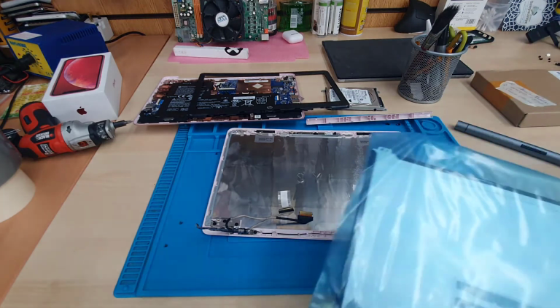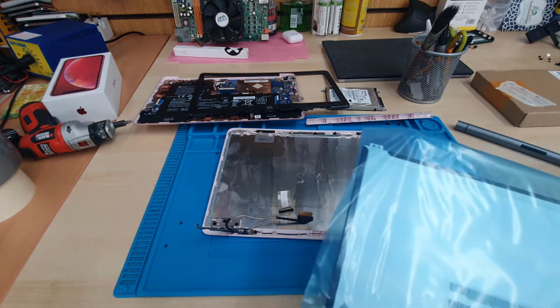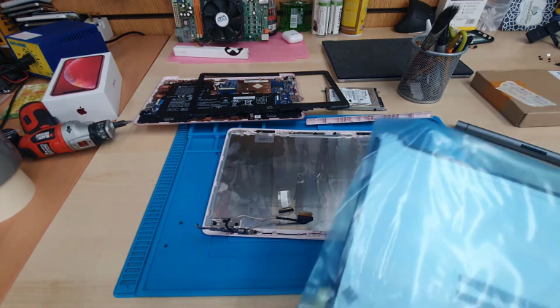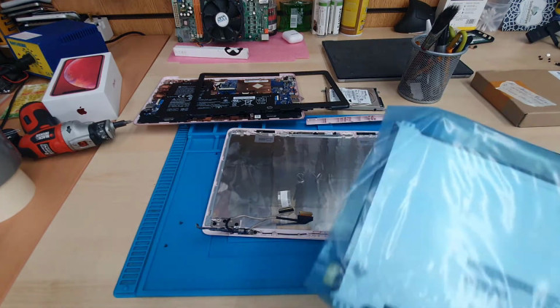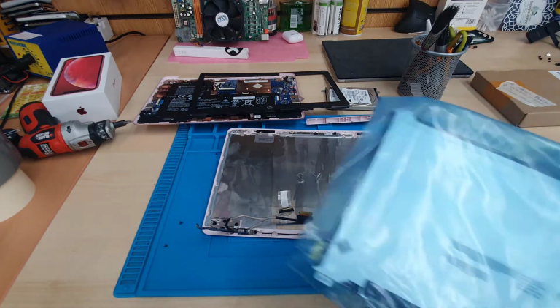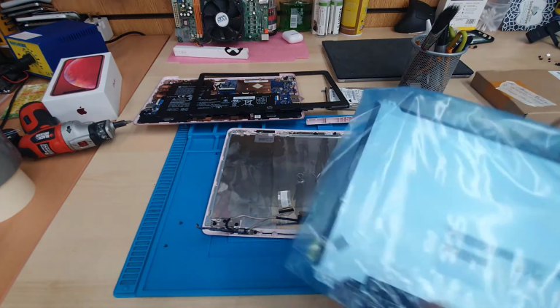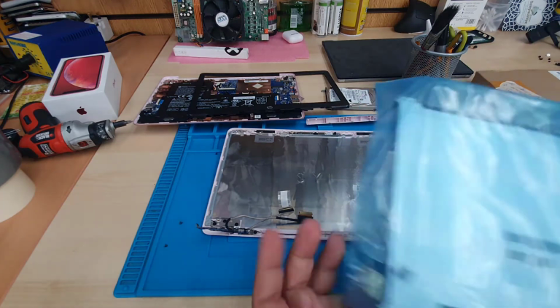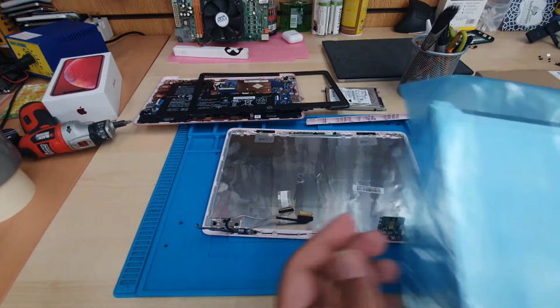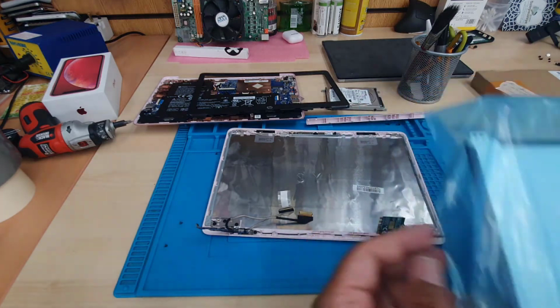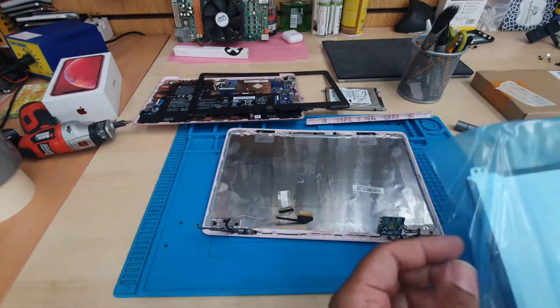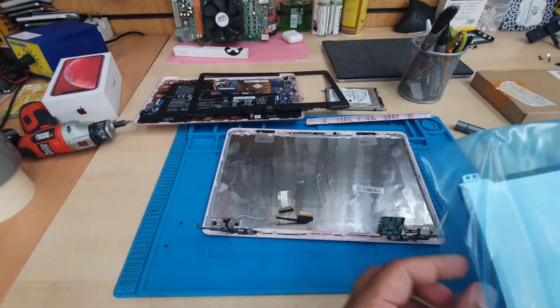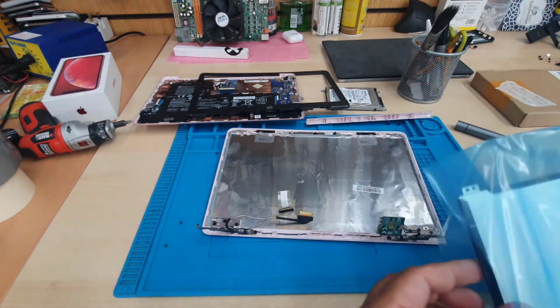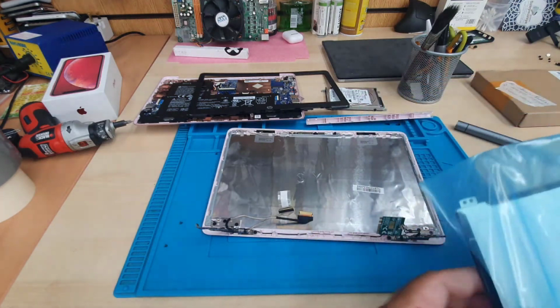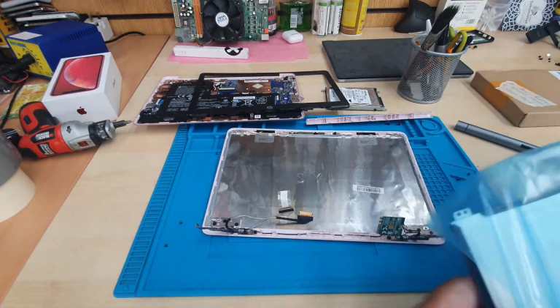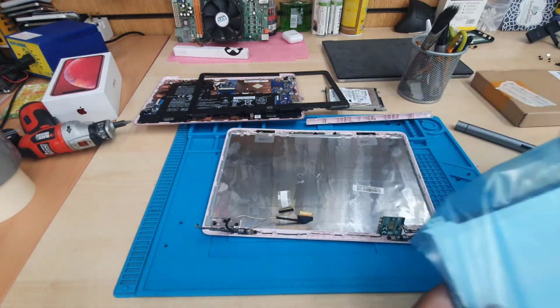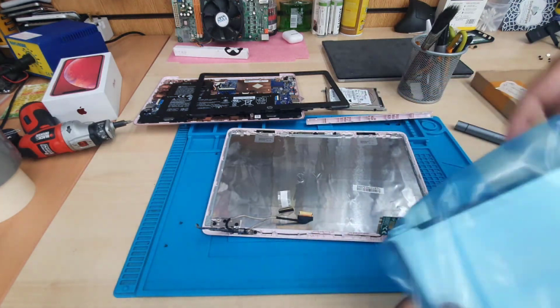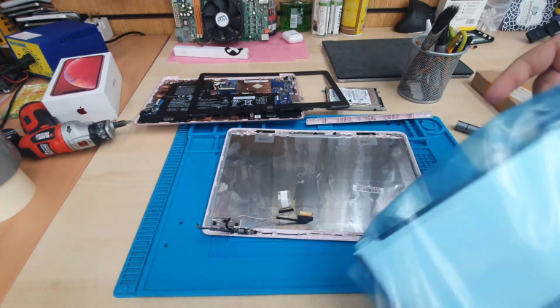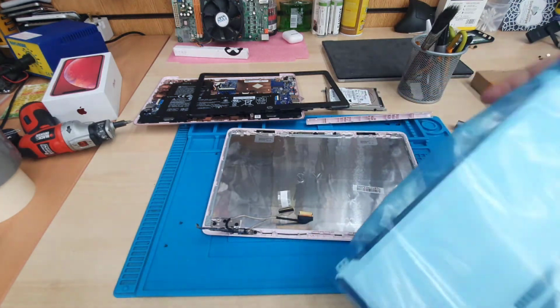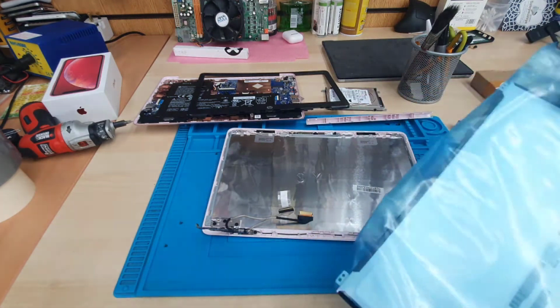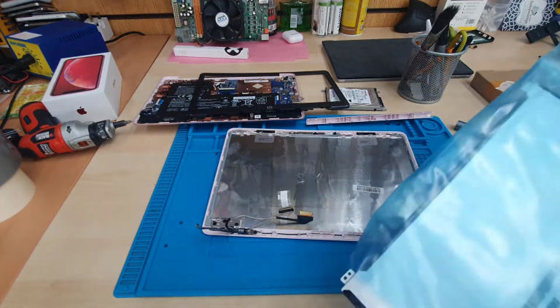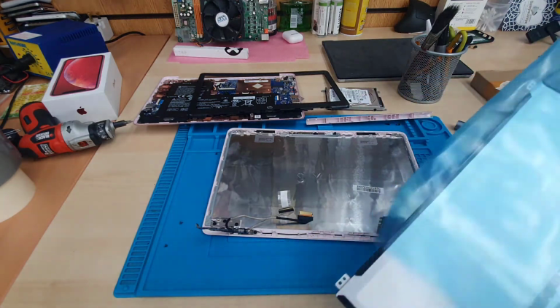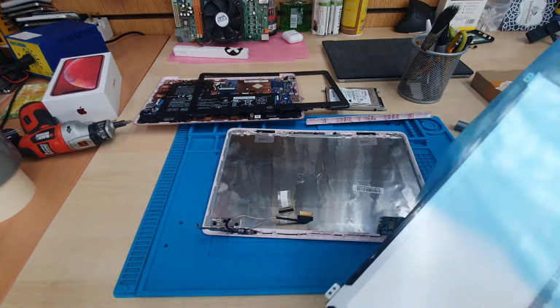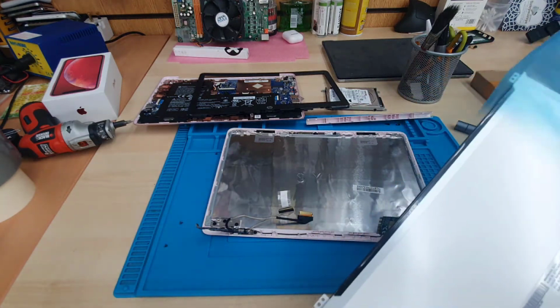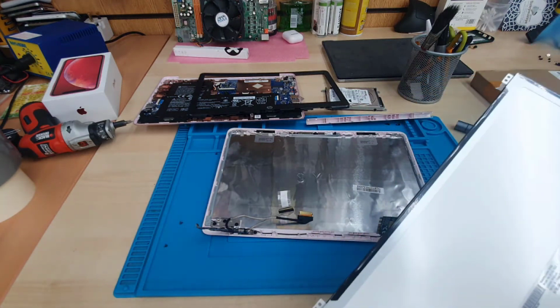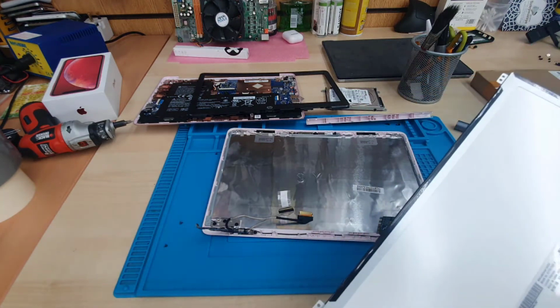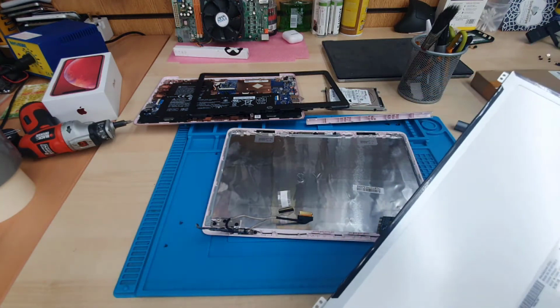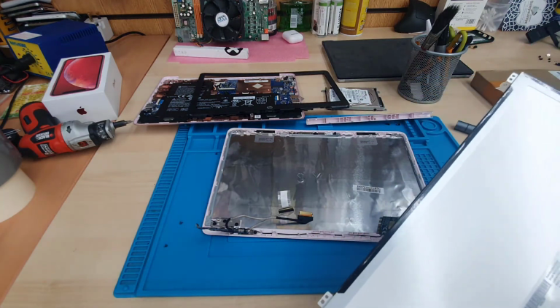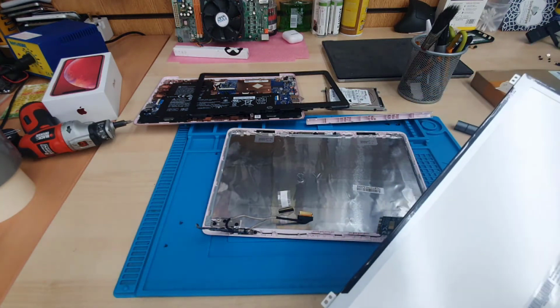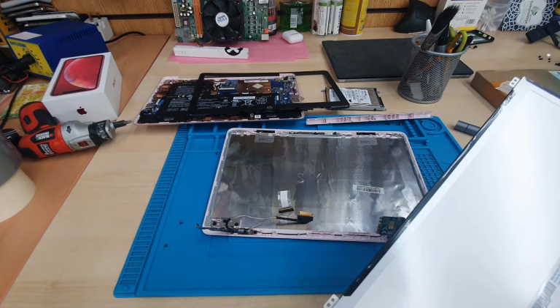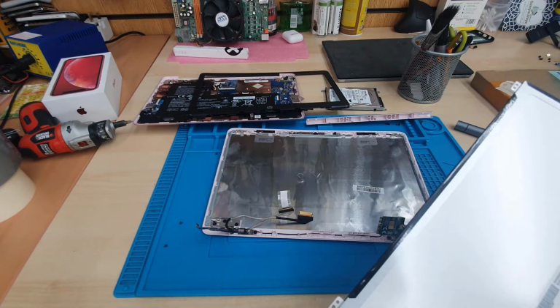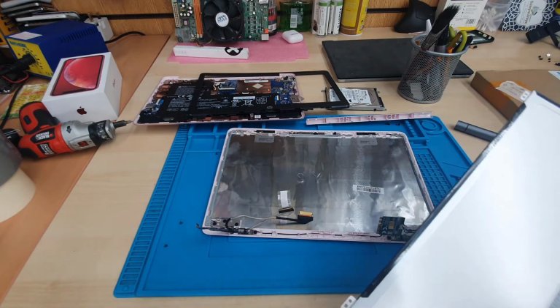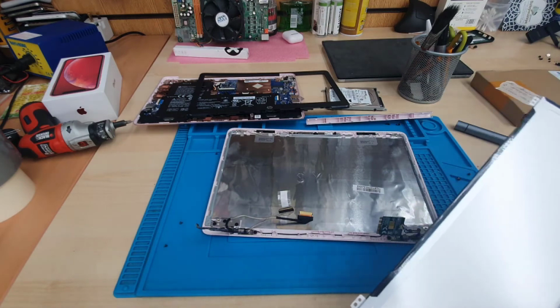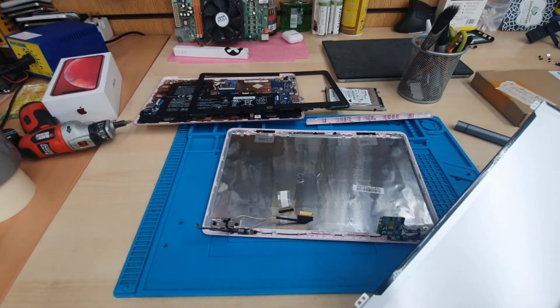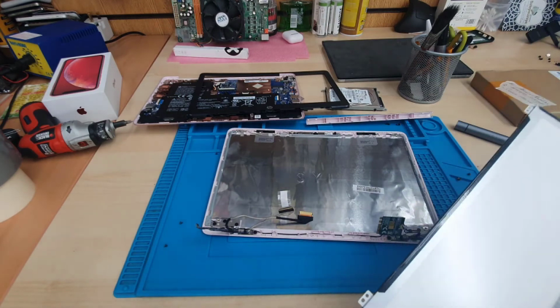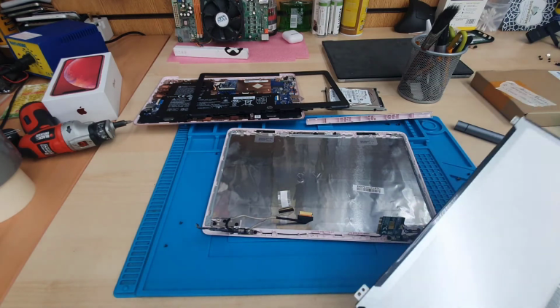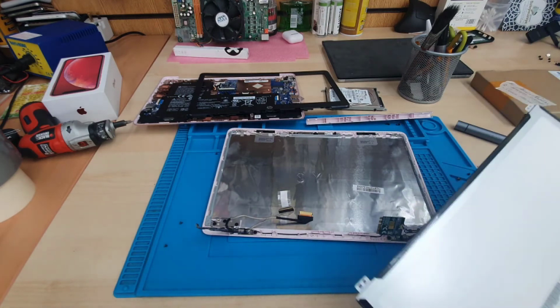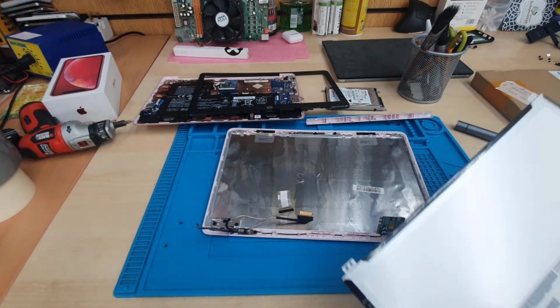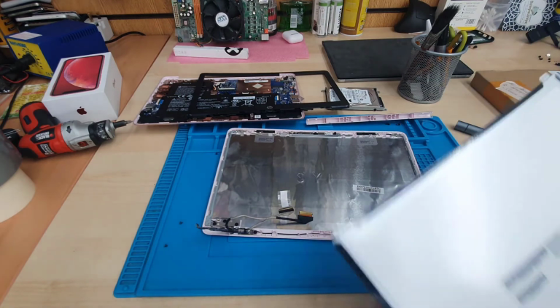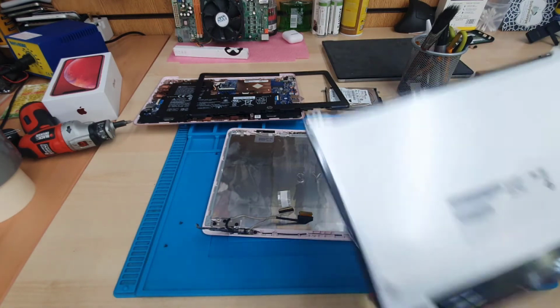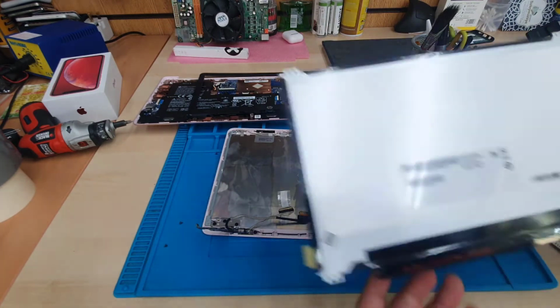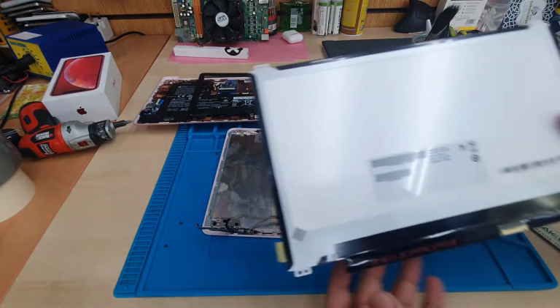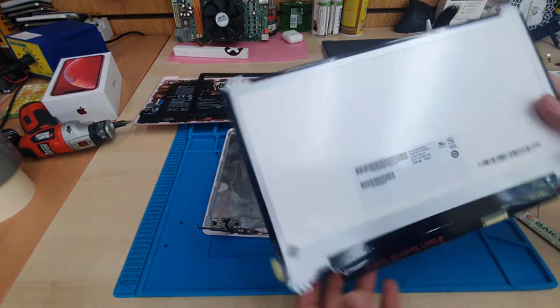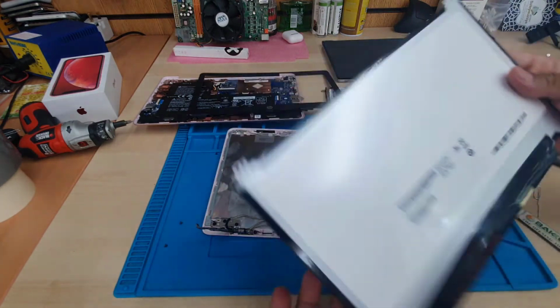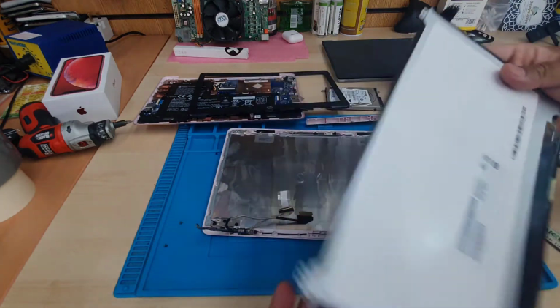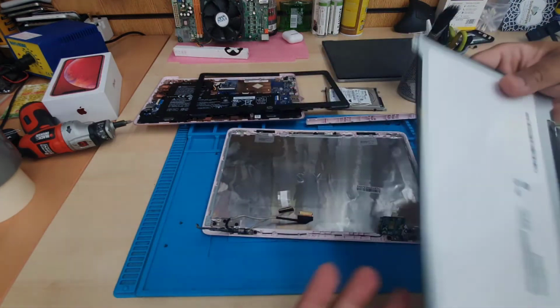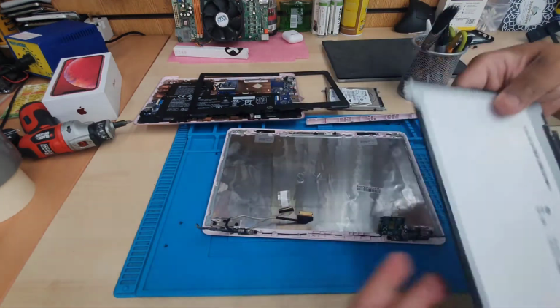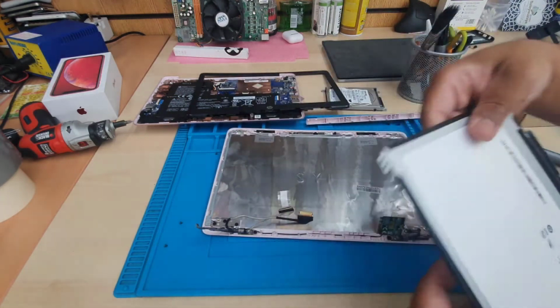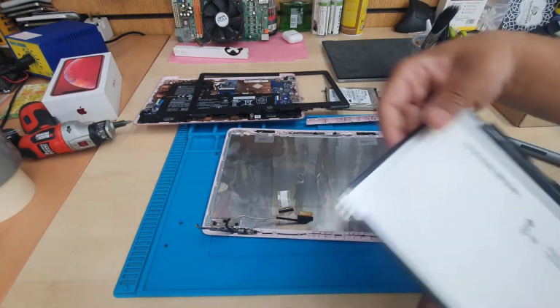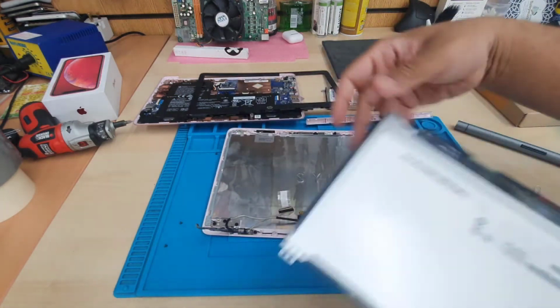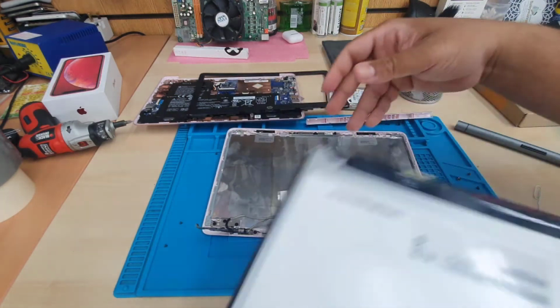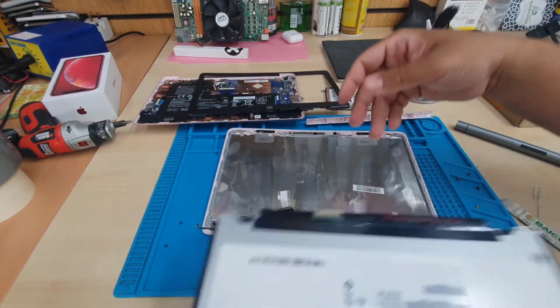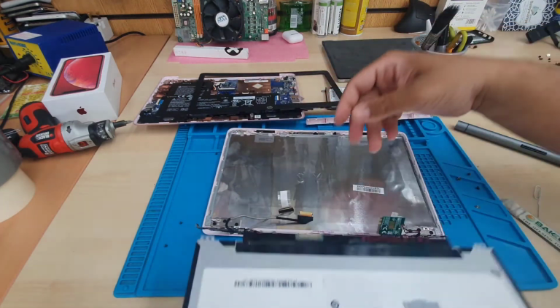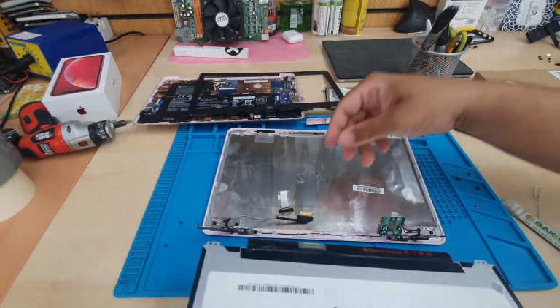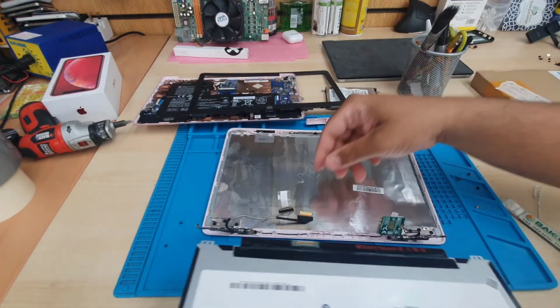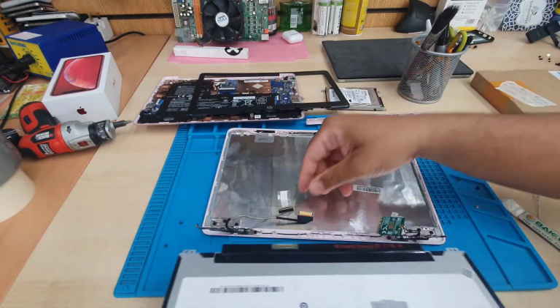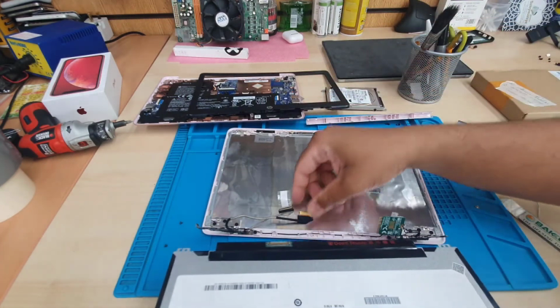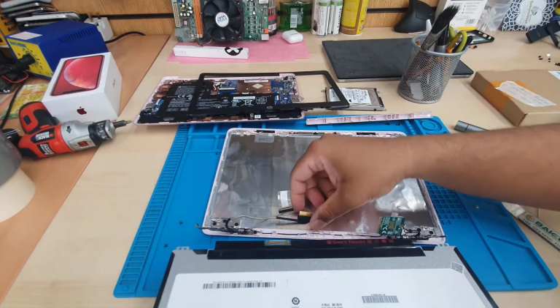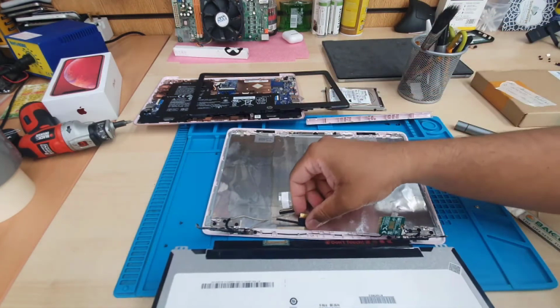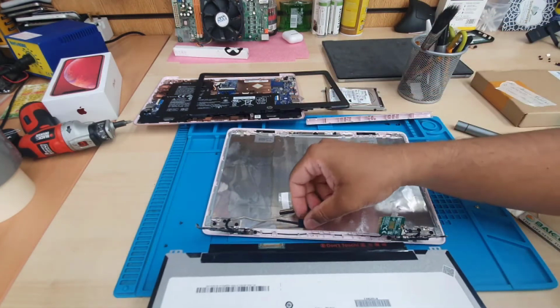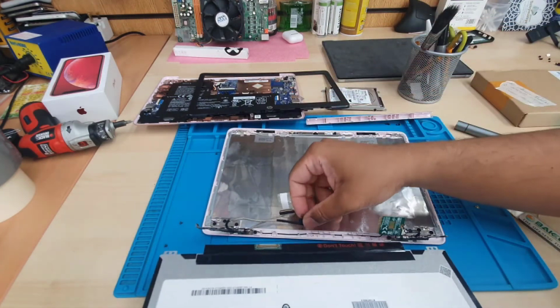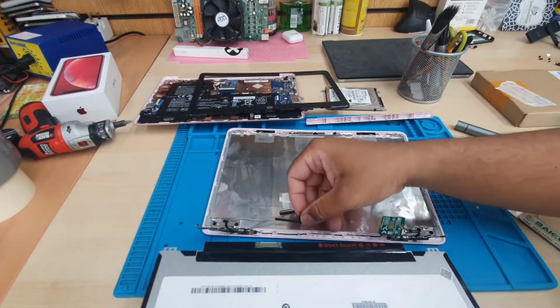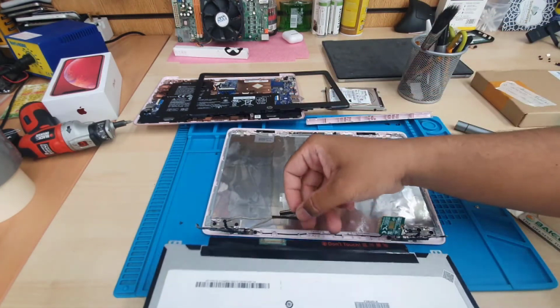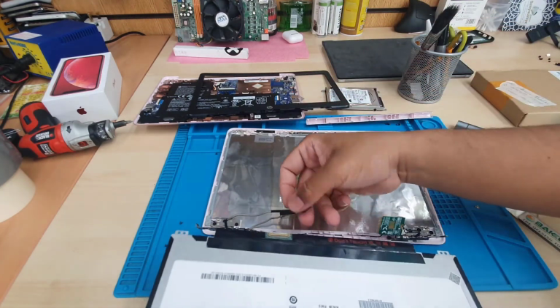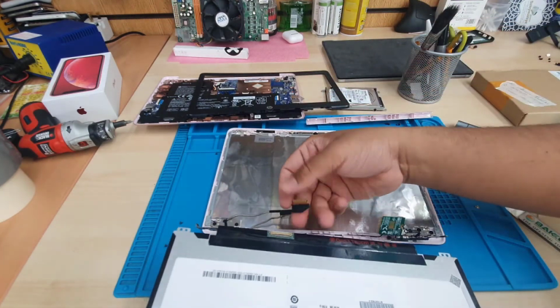Now we're going to take the replacement screen and do the same thing in reverse.